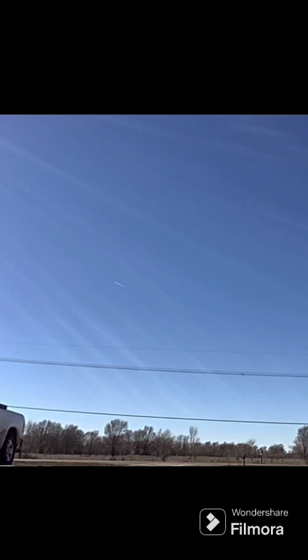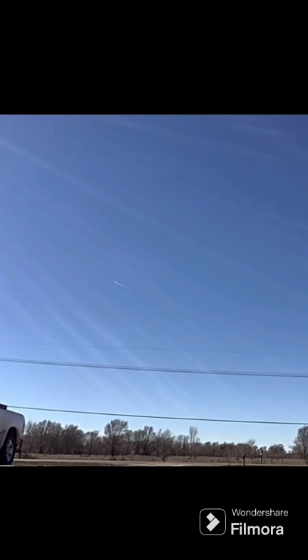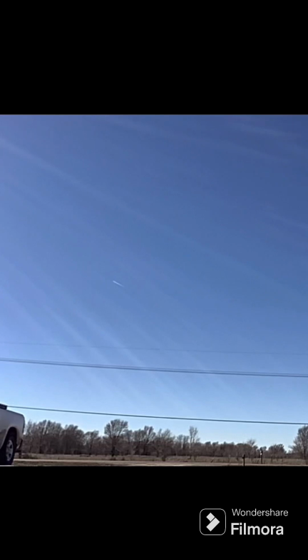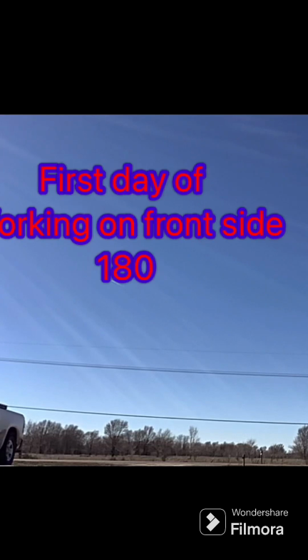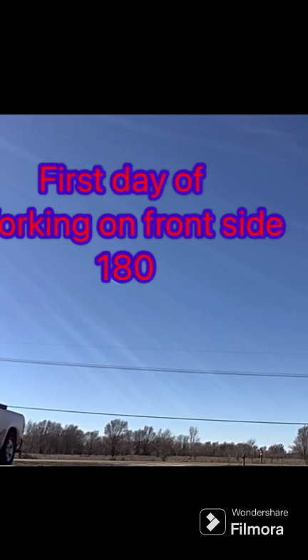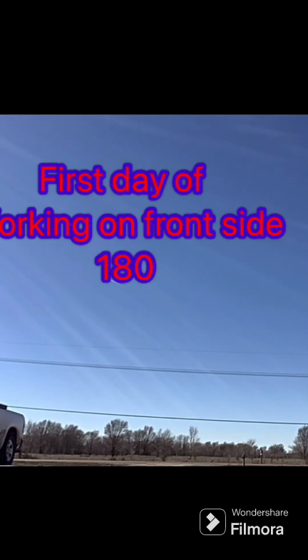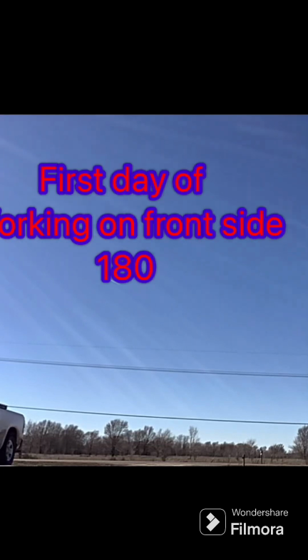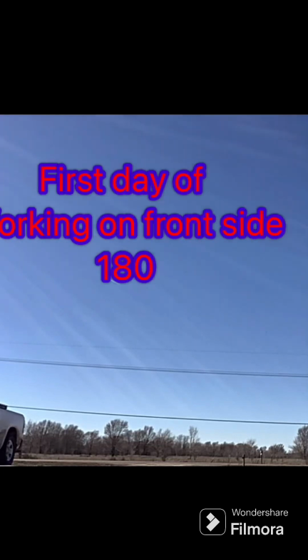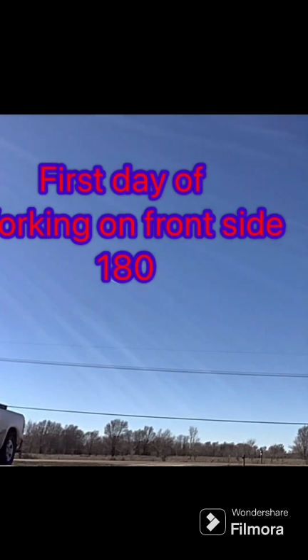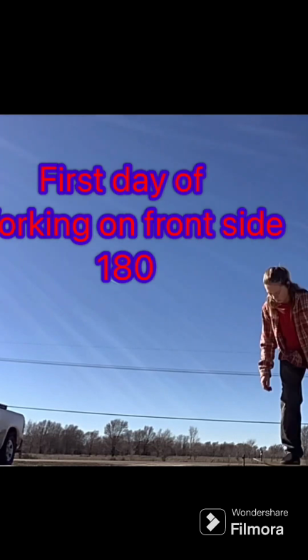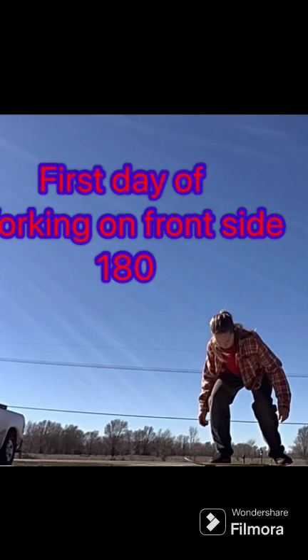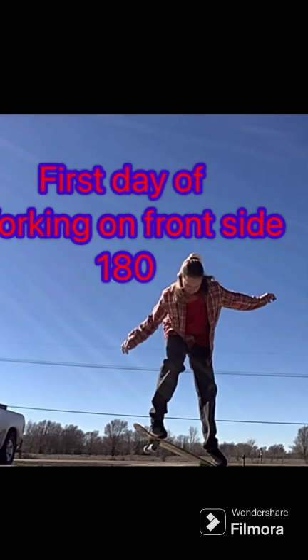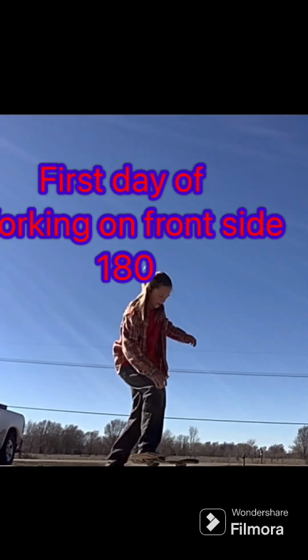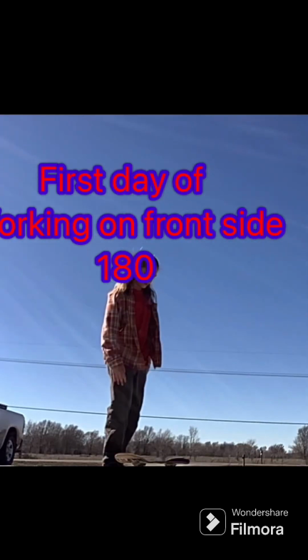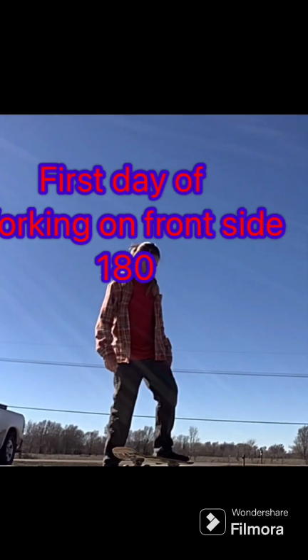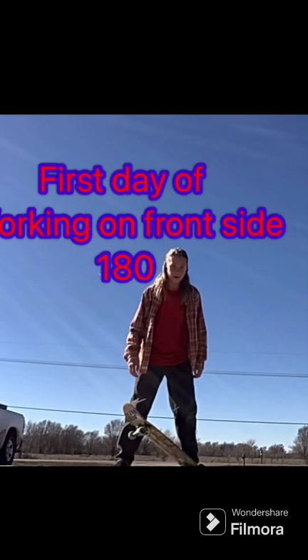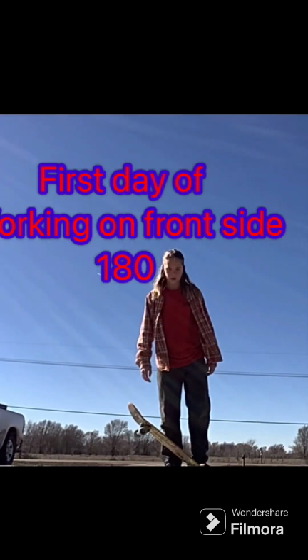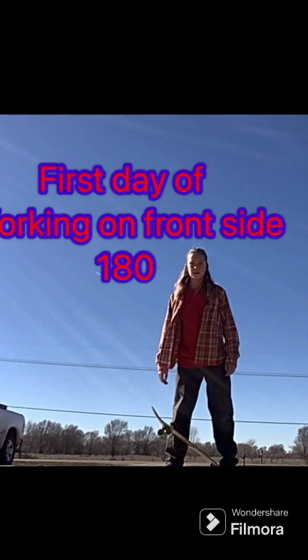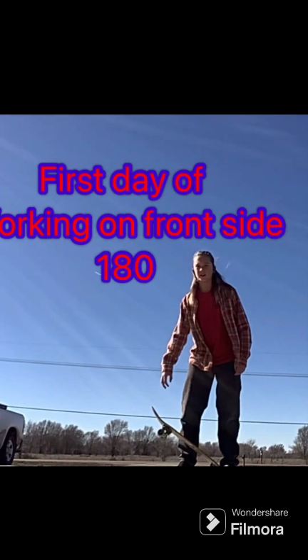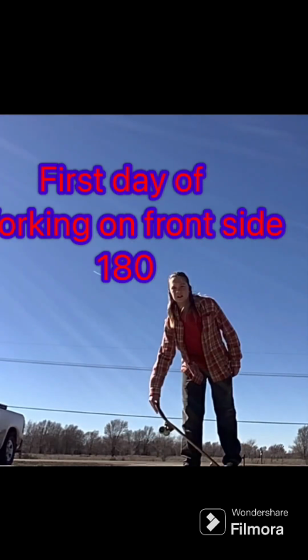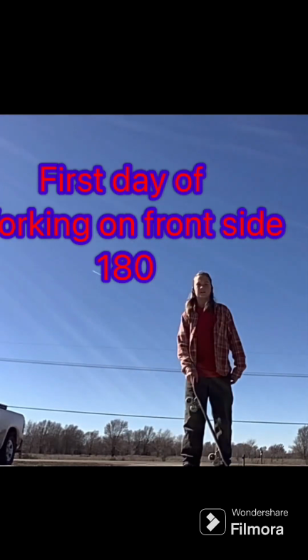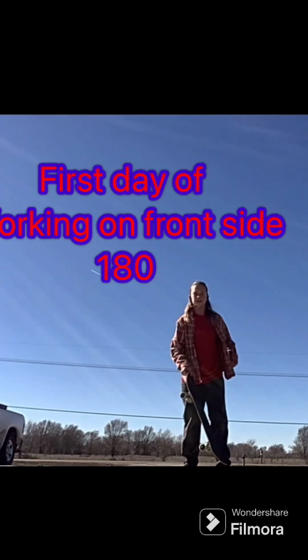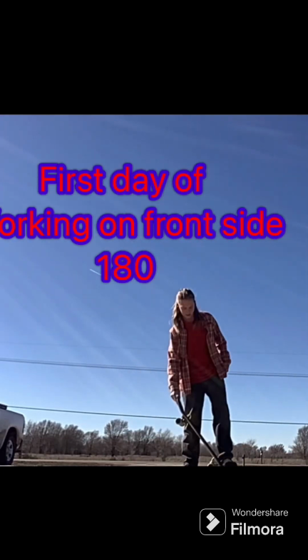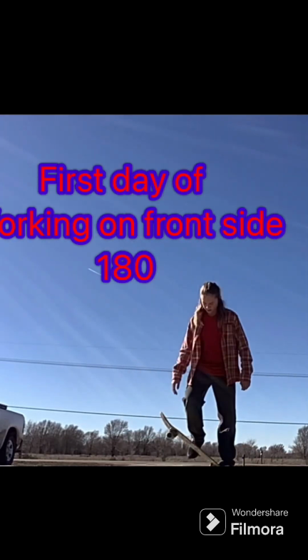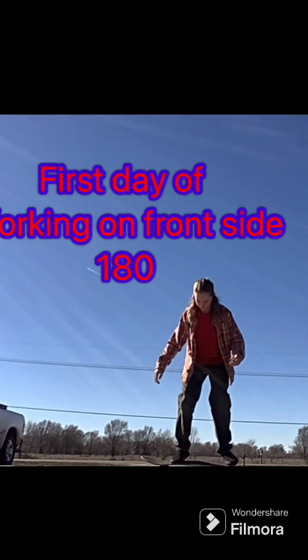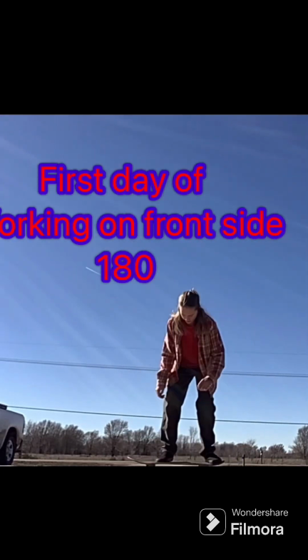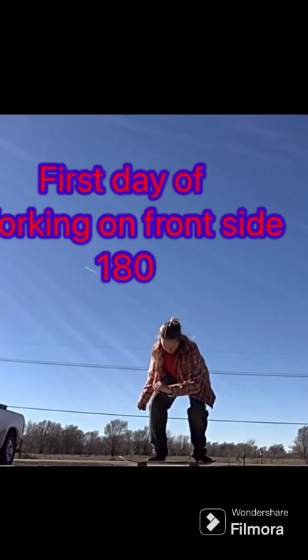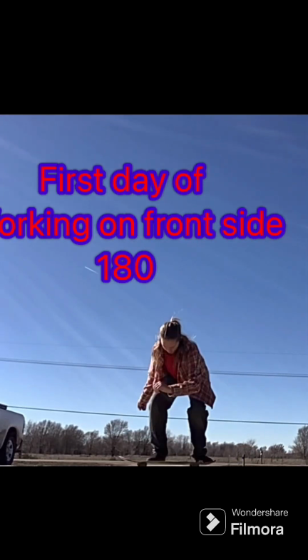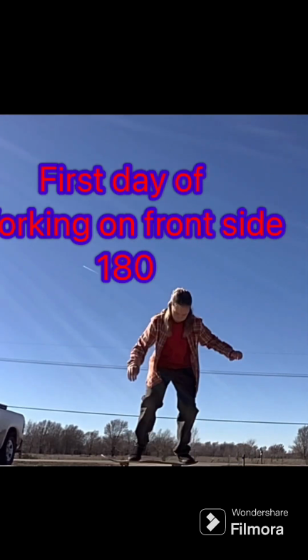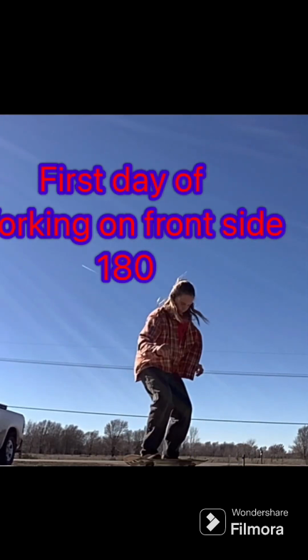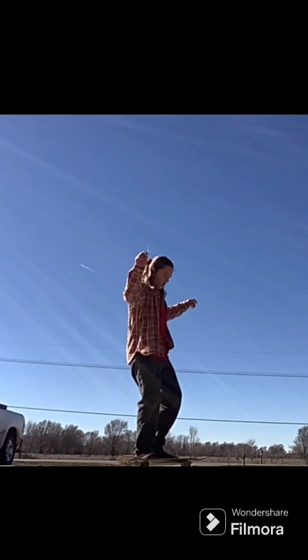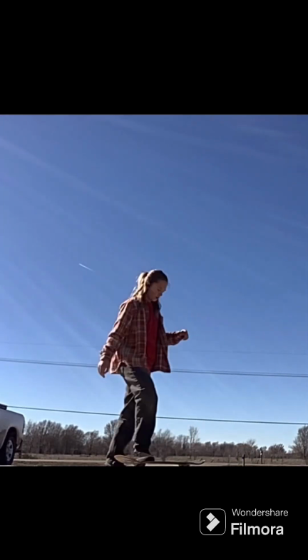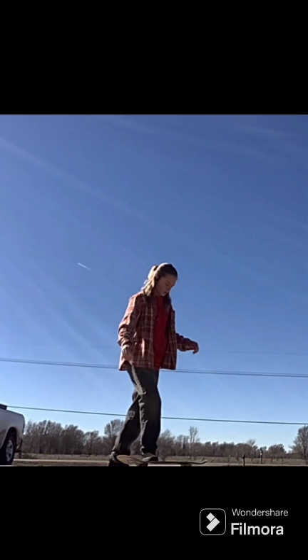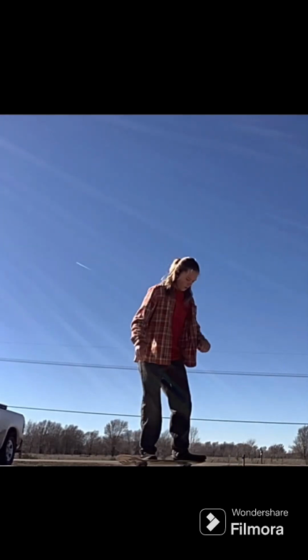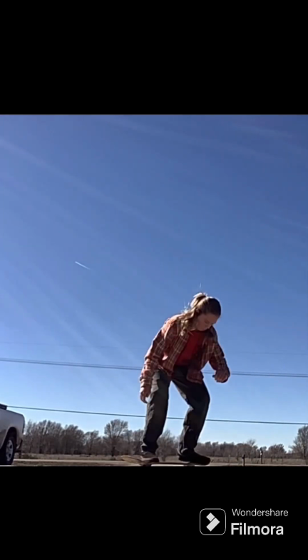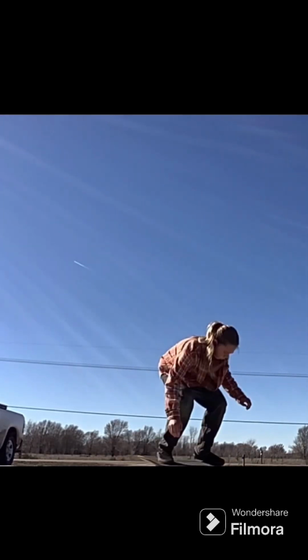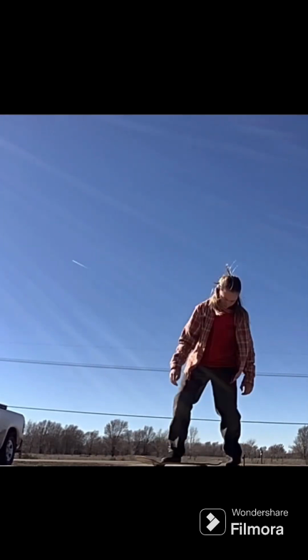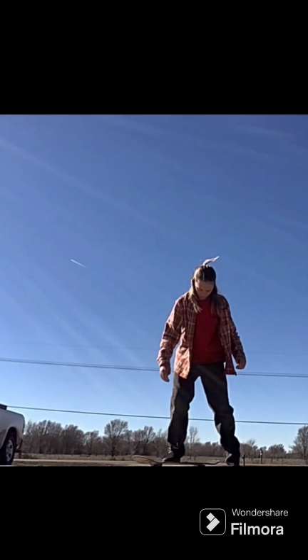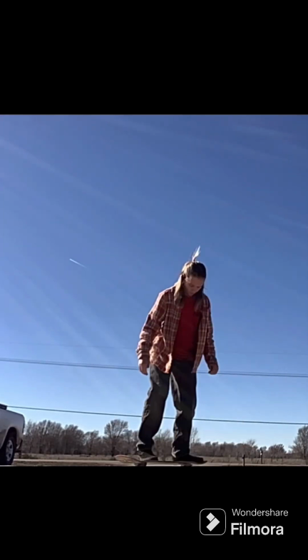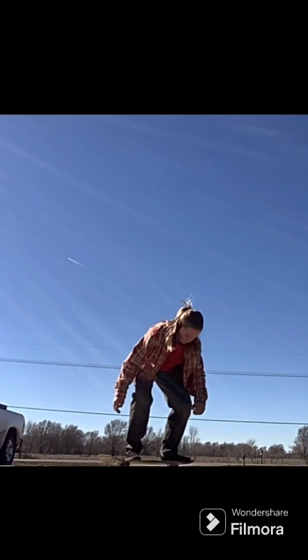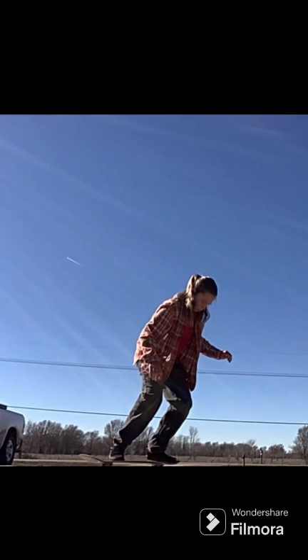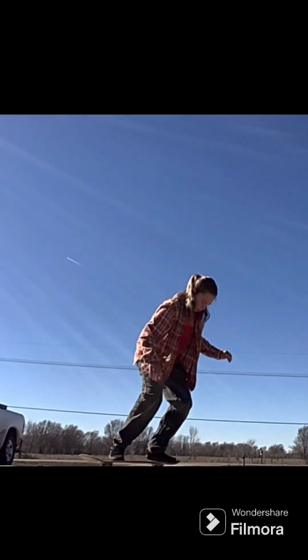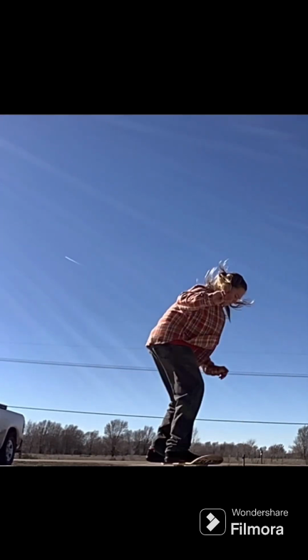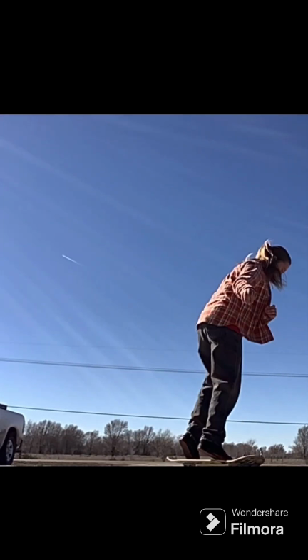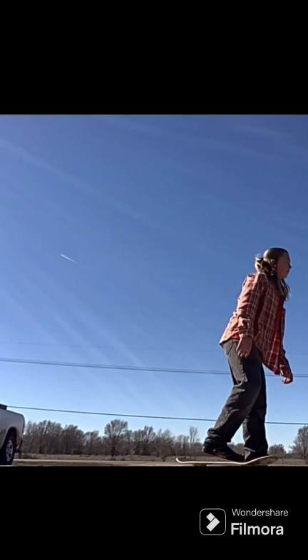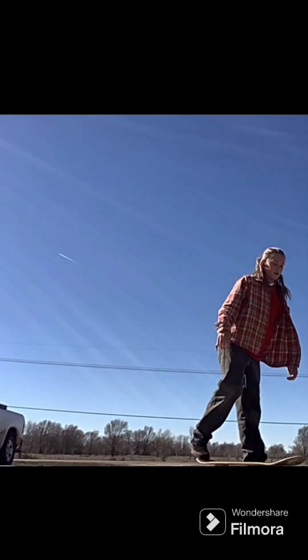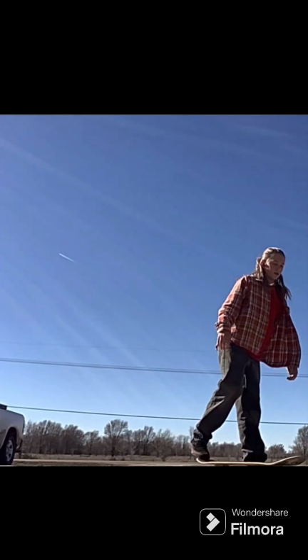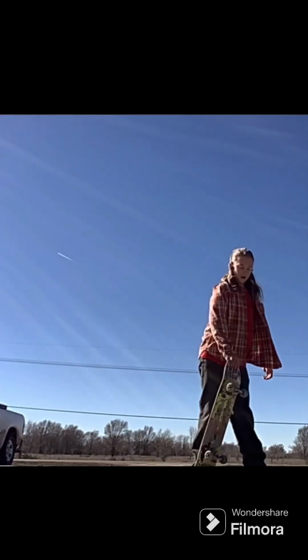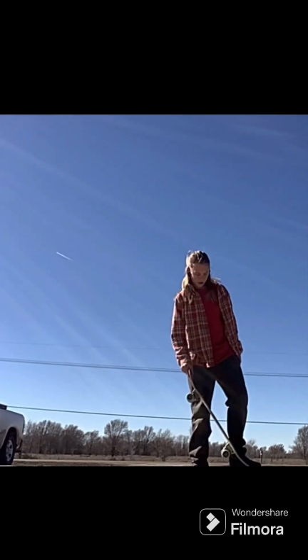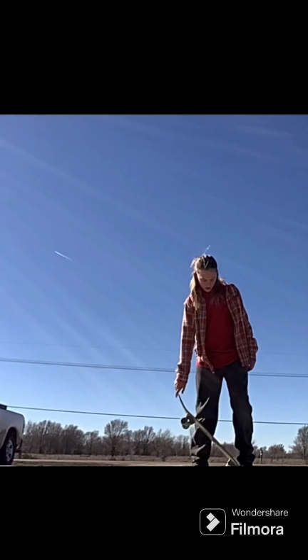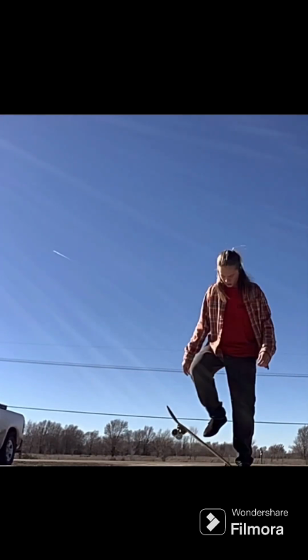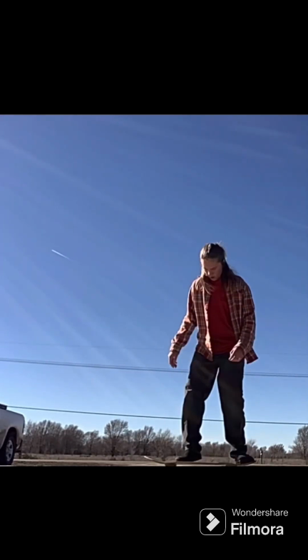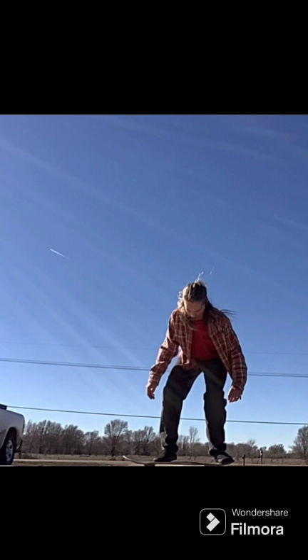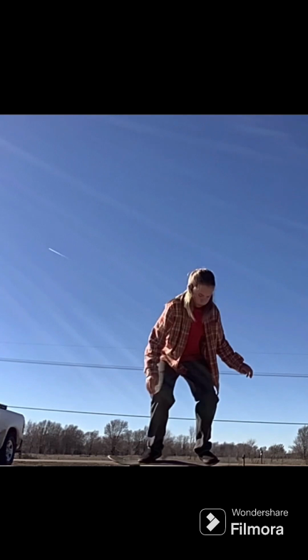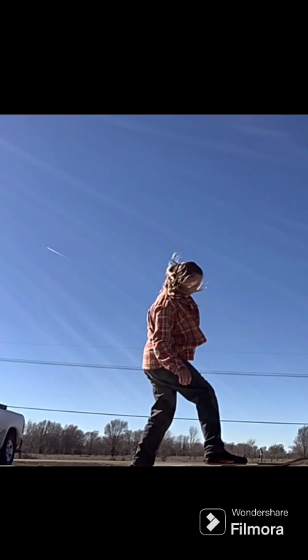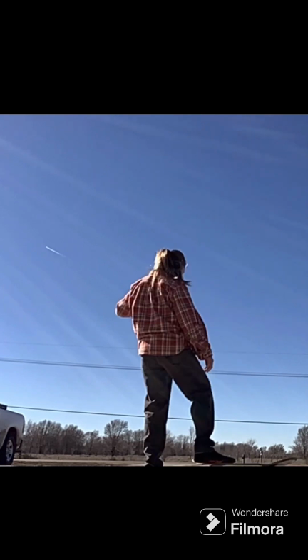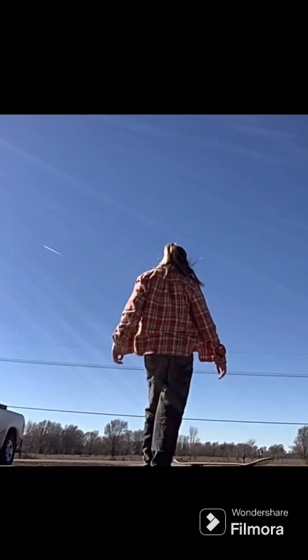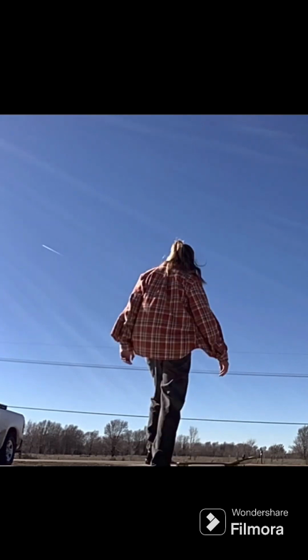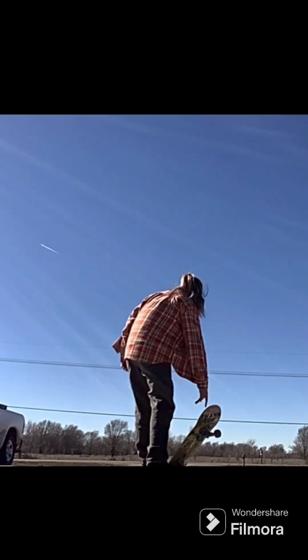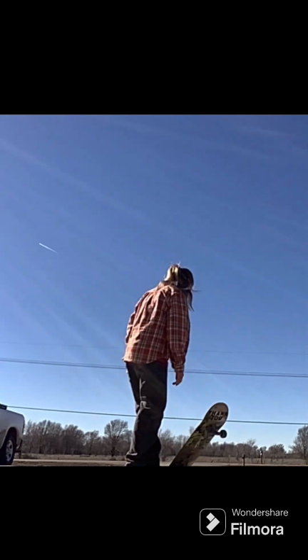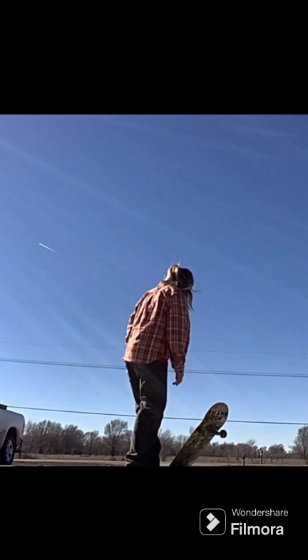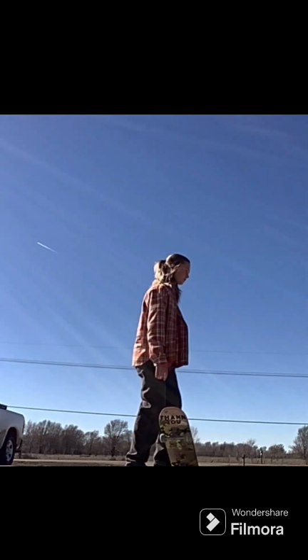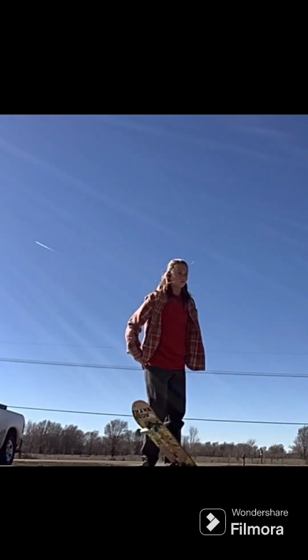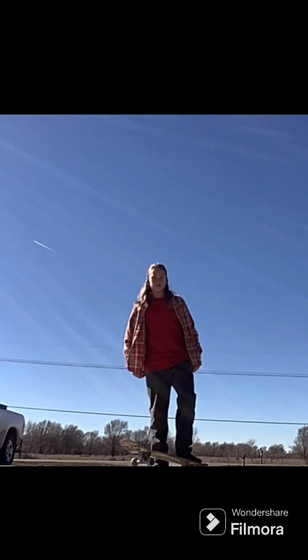First day of working on frontside 180. It was really frustrating — it kept either going flying away.